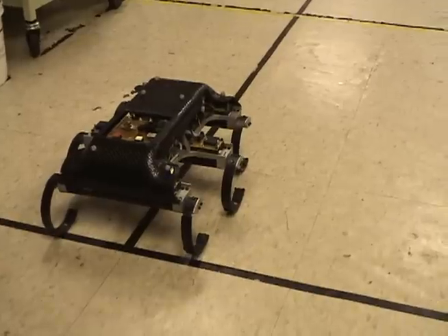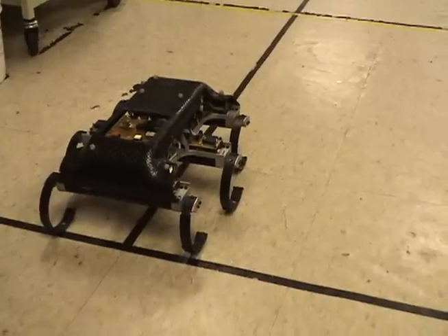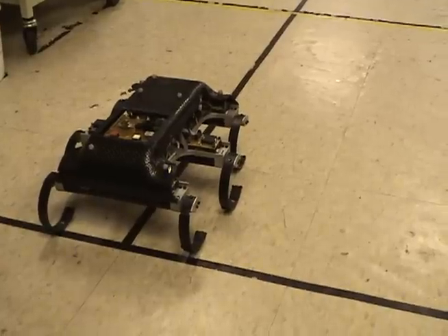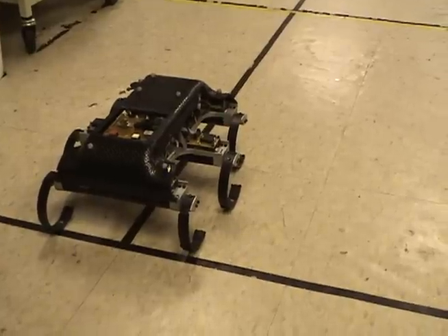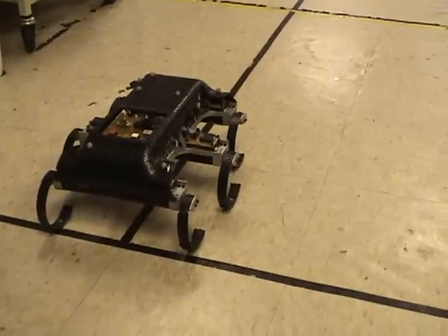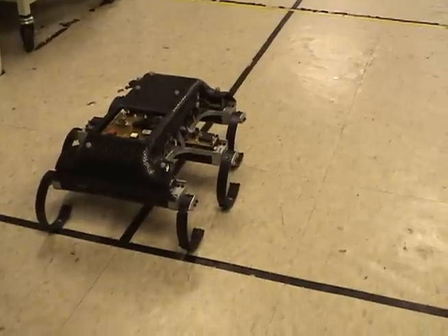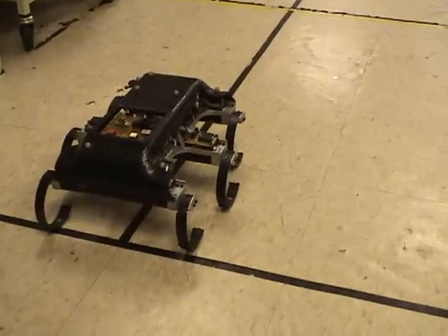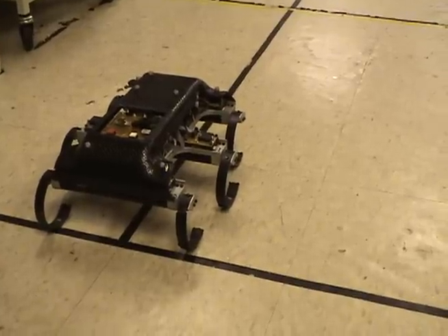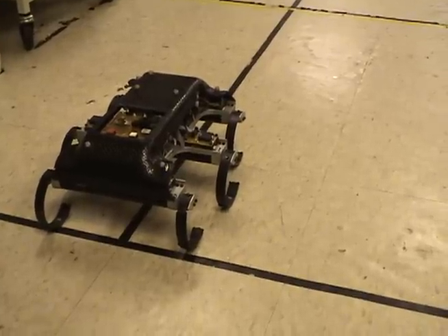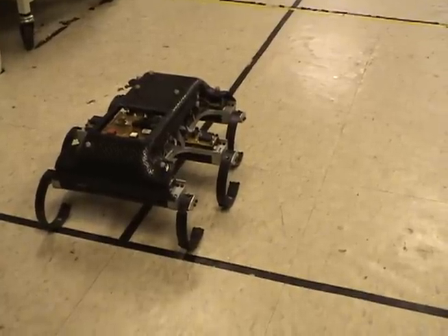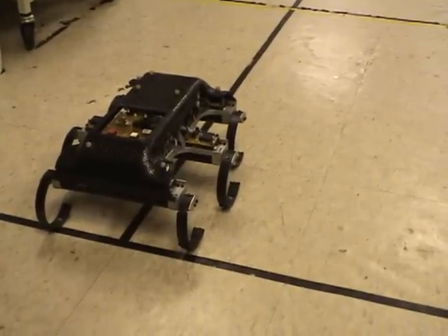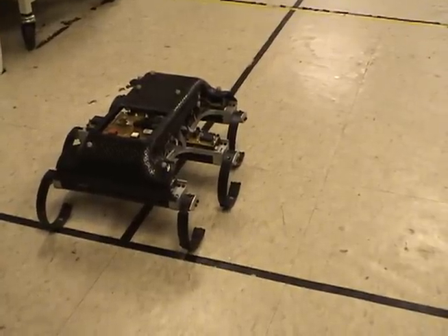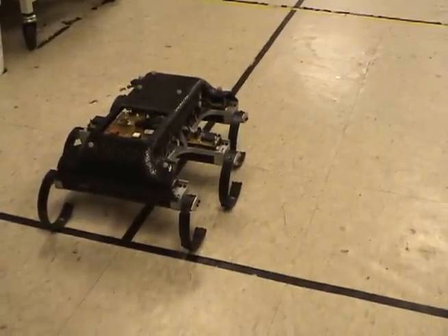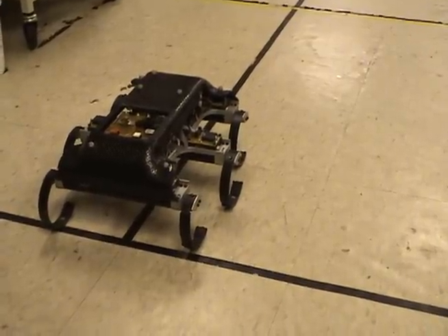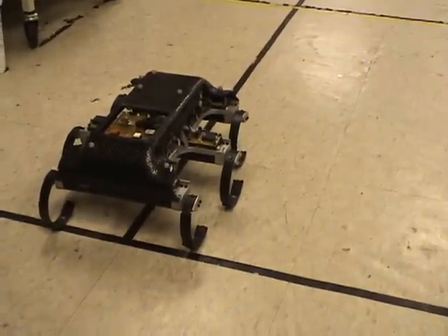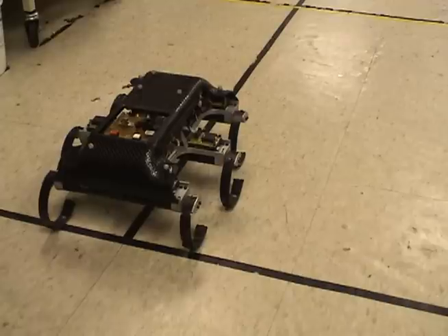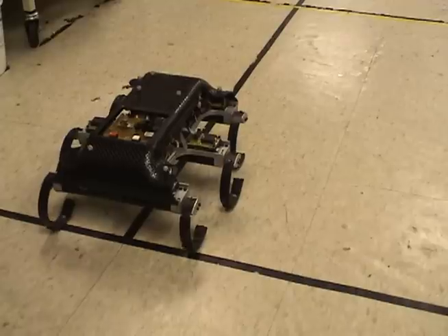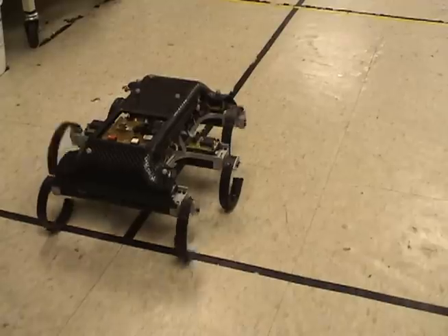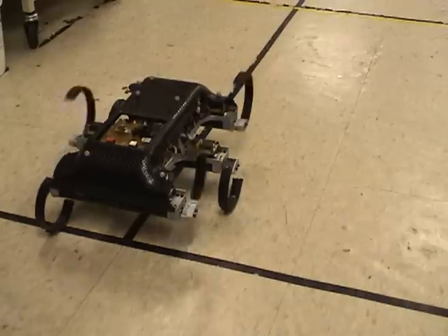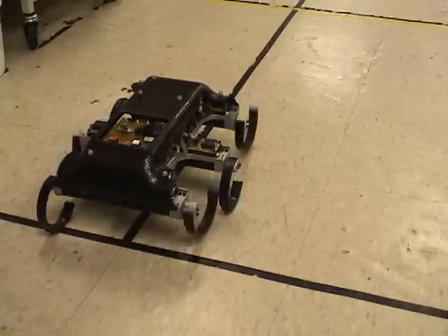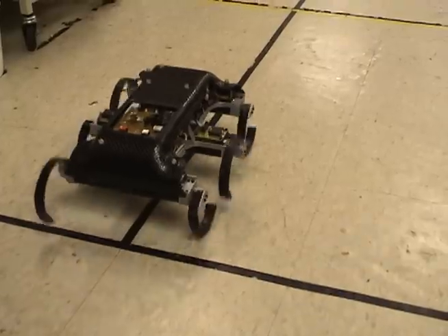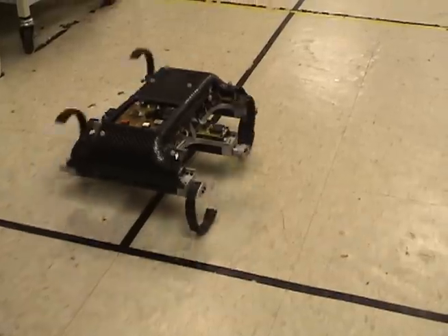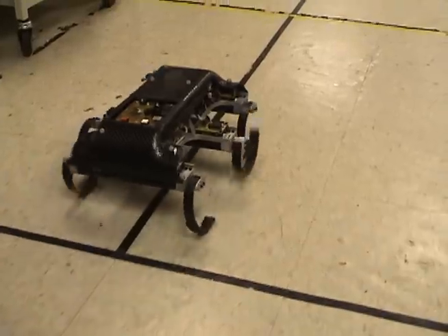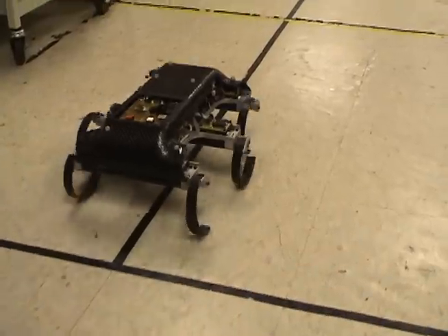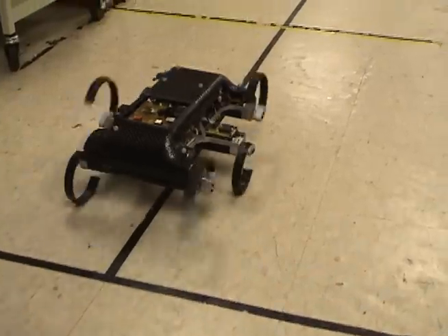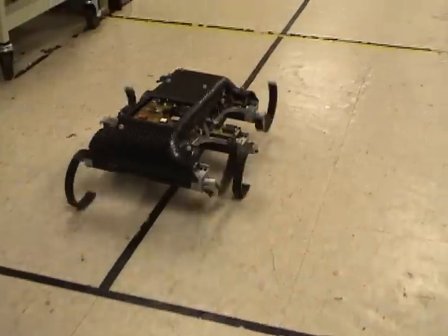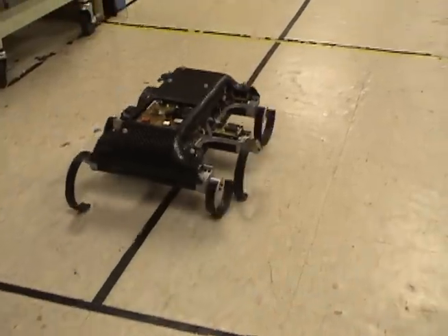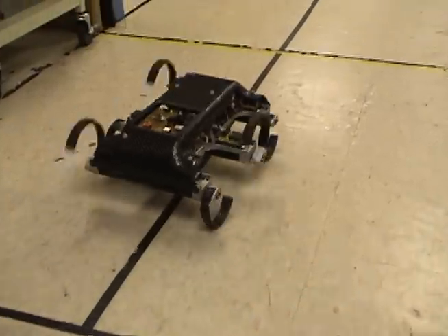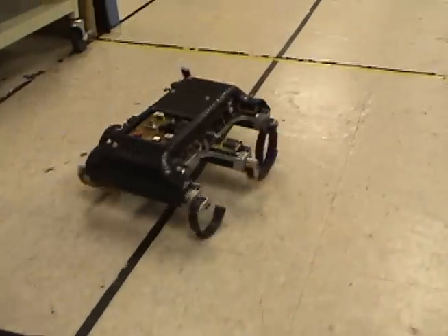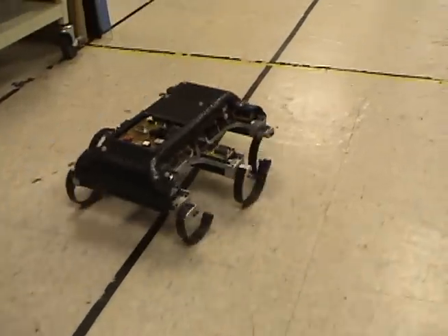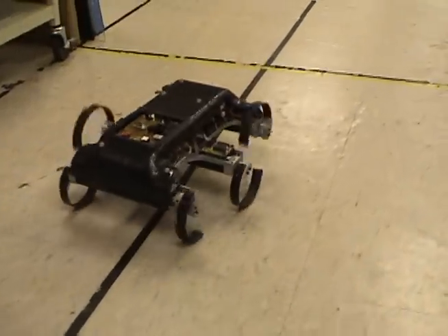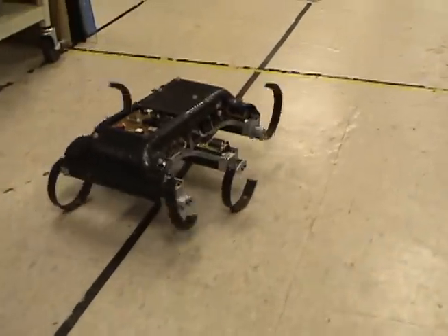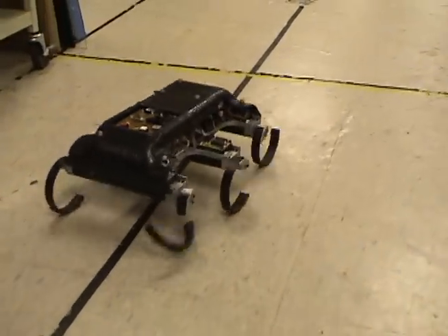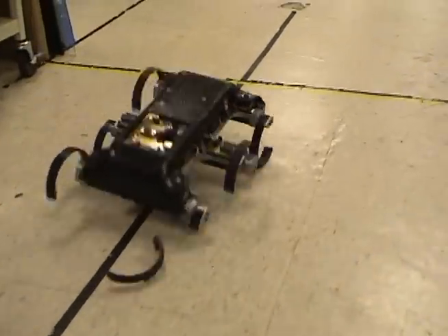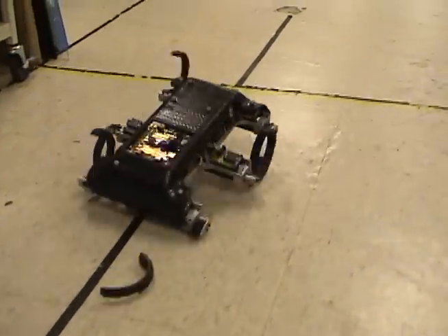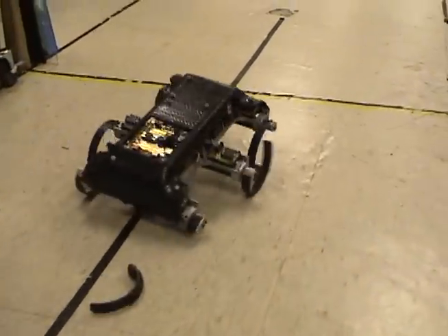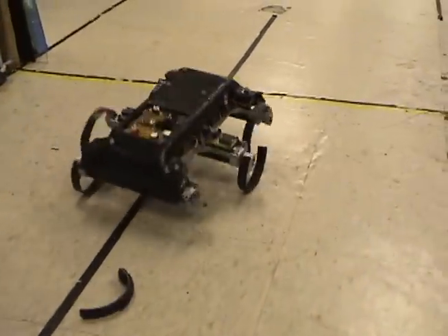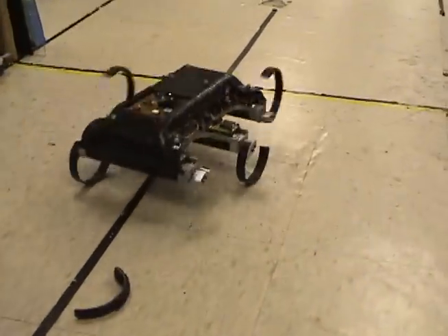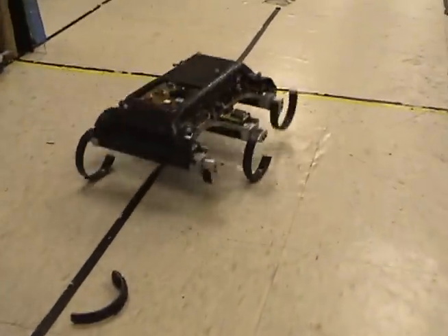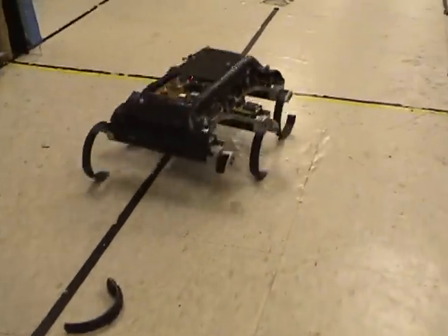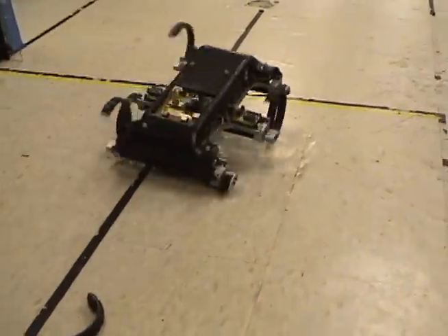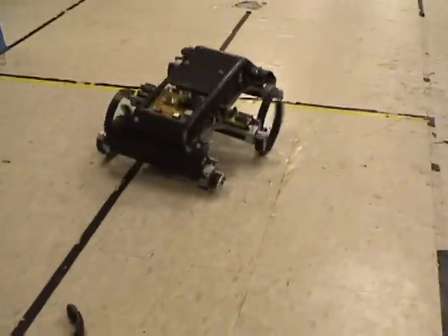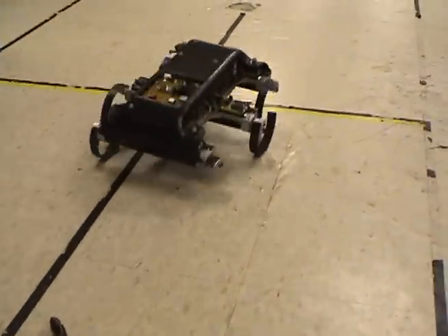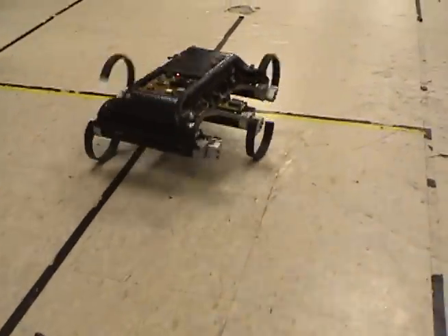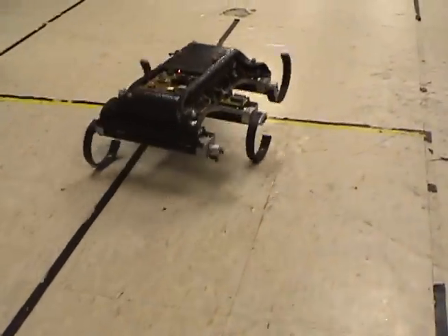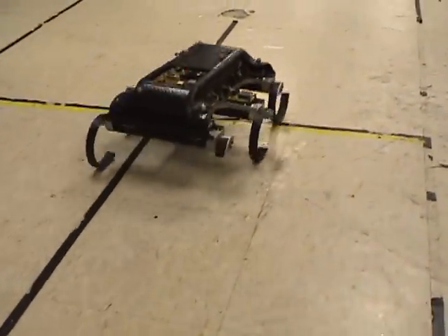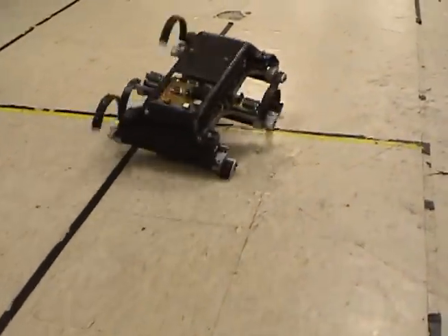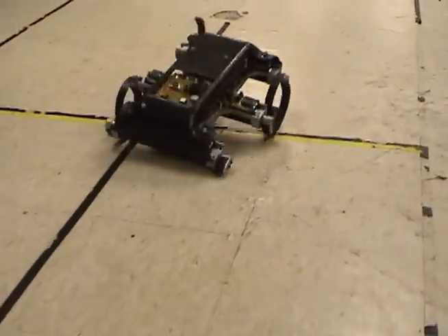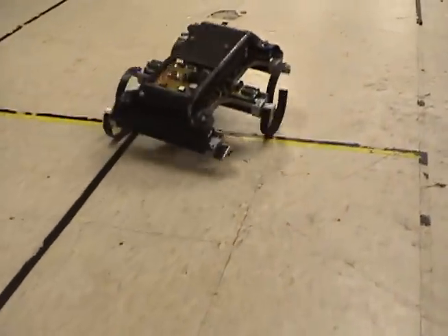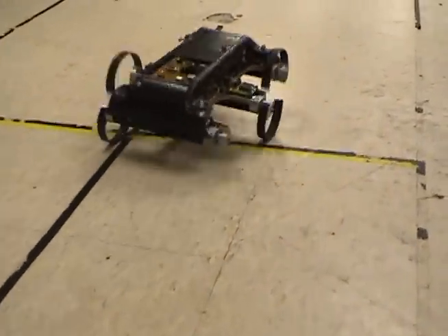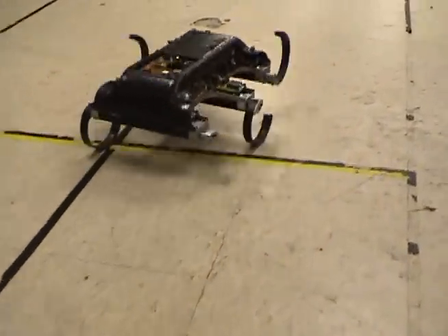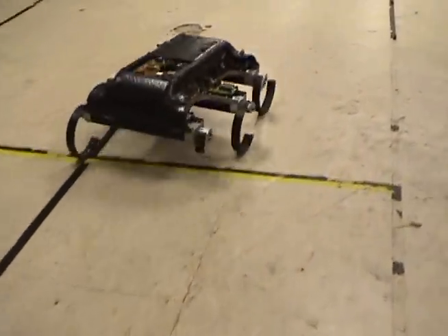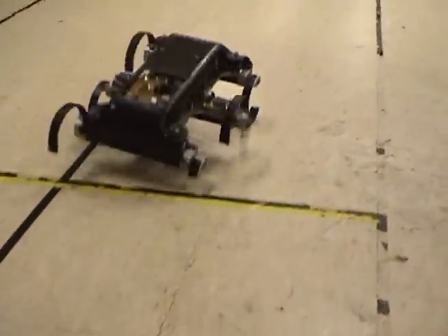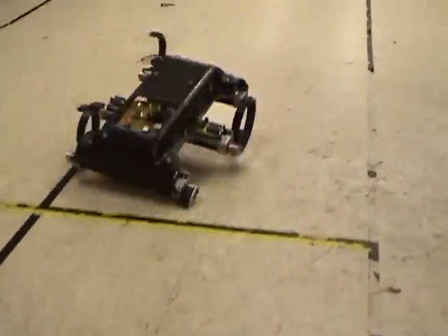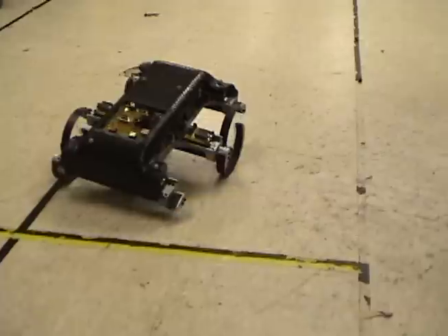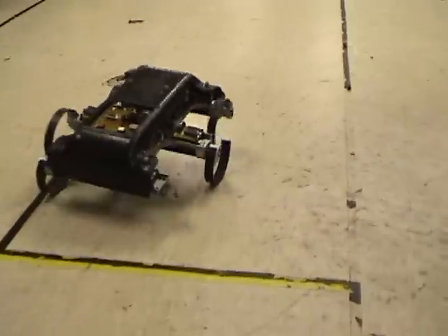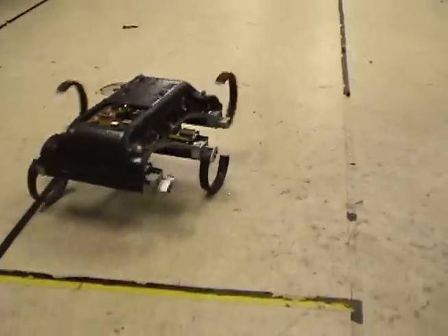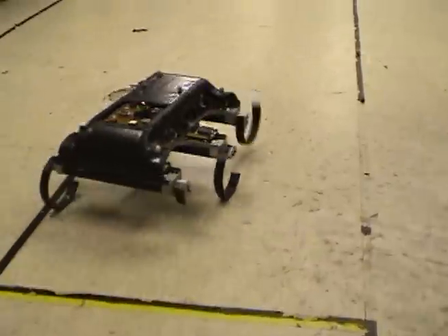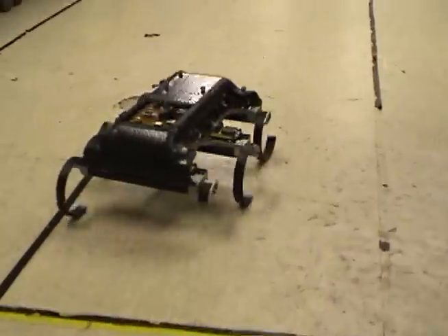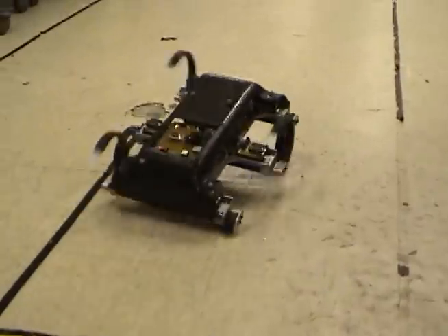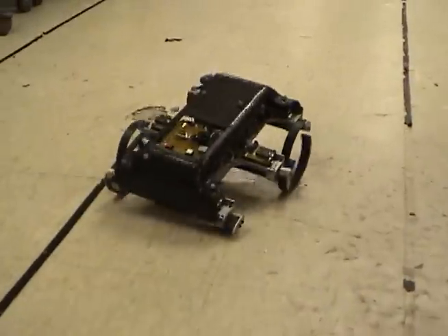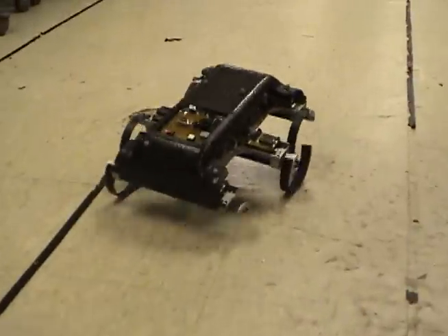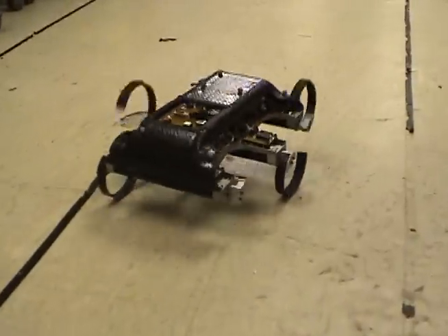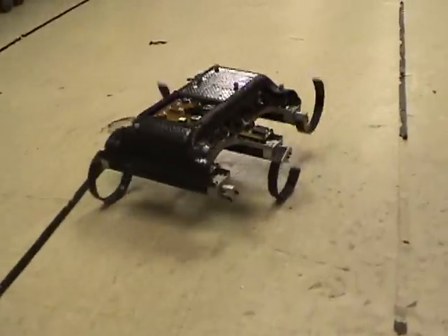Now the robot has been given a faulty rear leg. As you can see, this leads to the robot hitting the ground on every step.